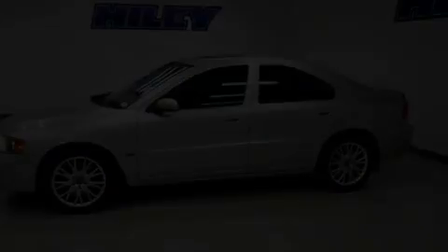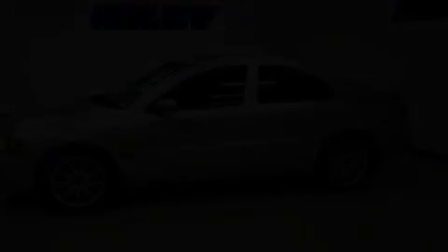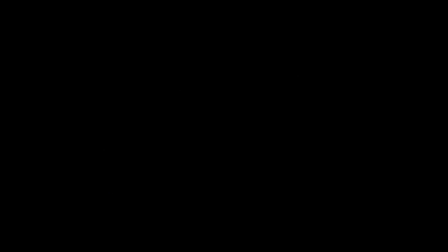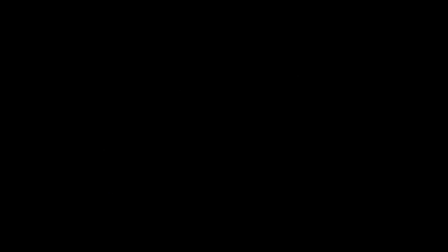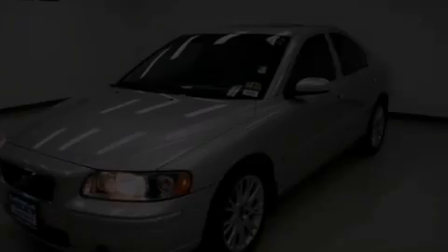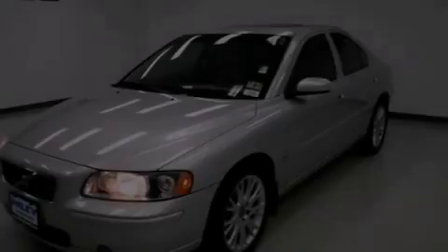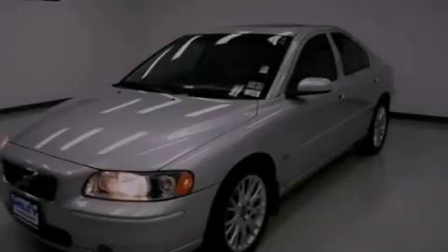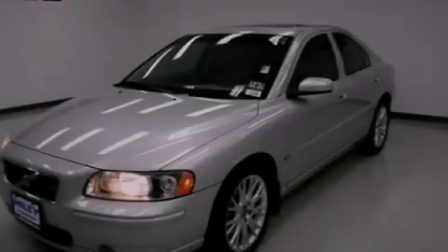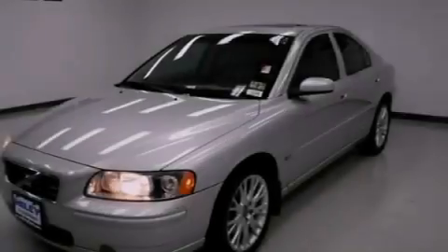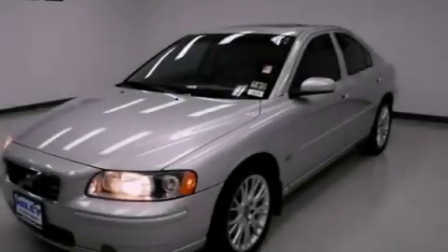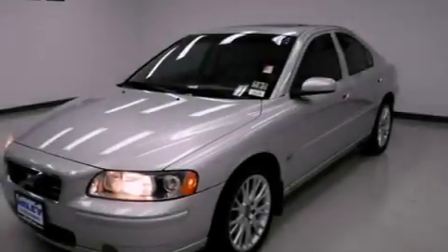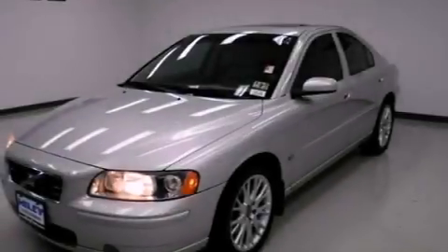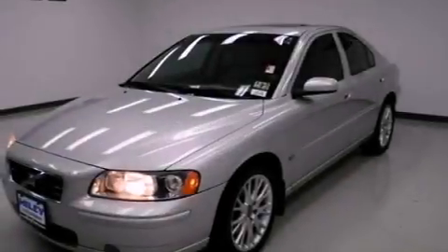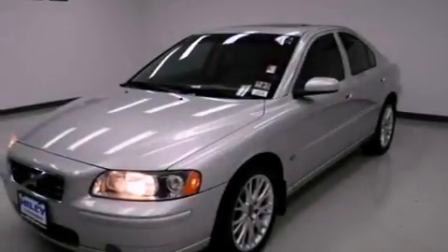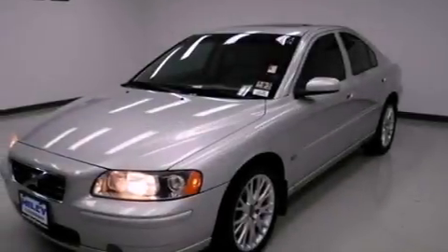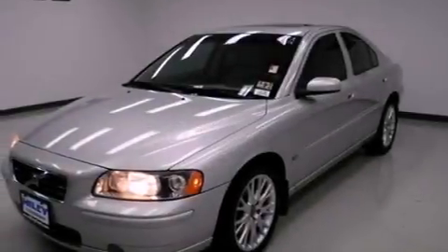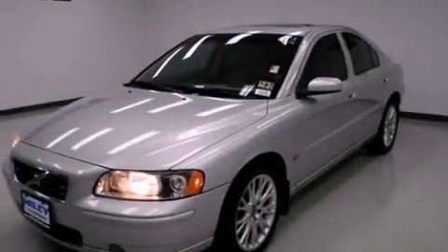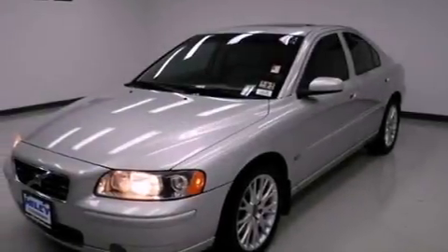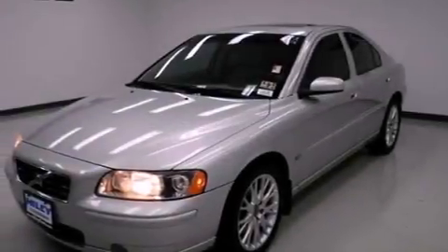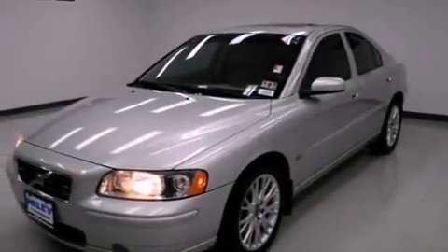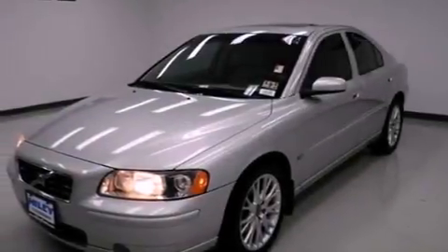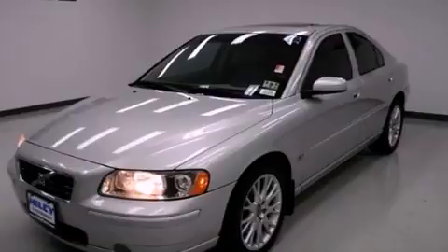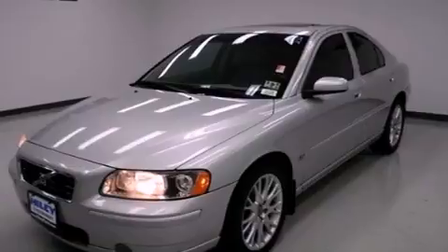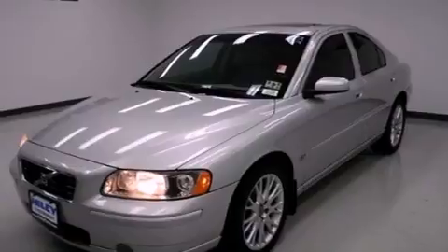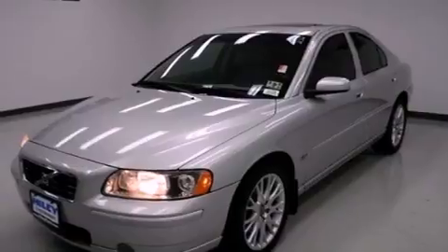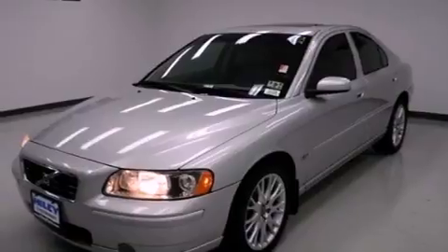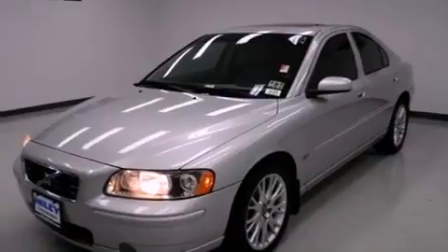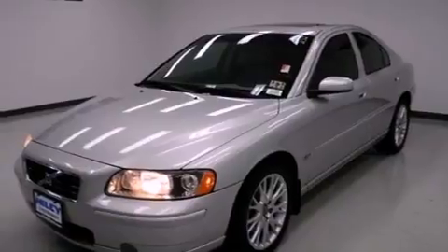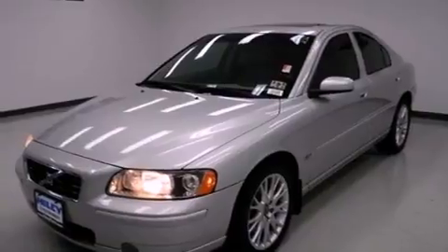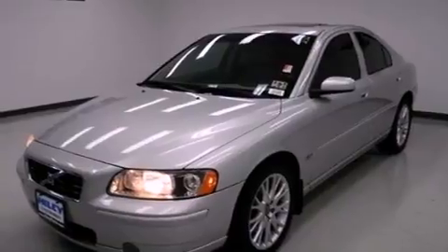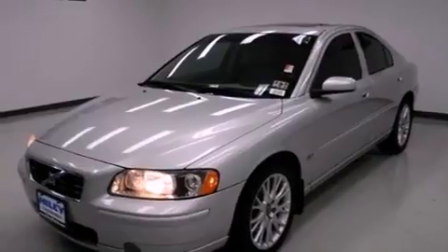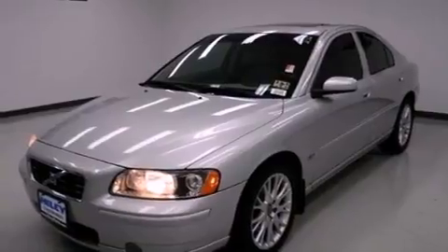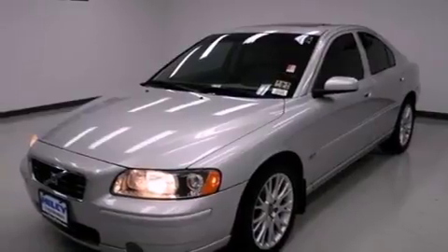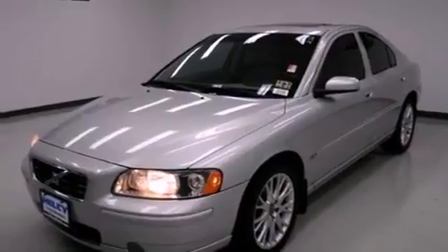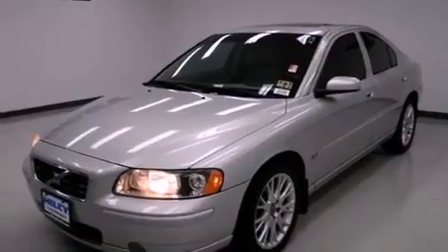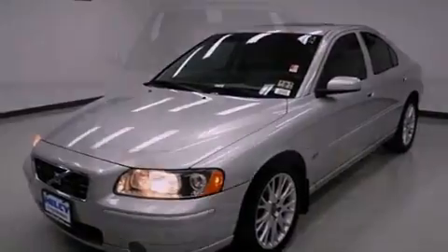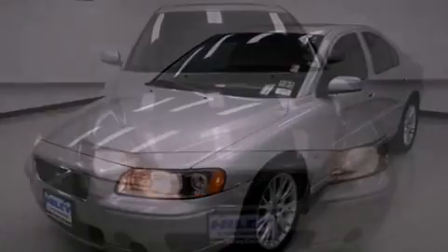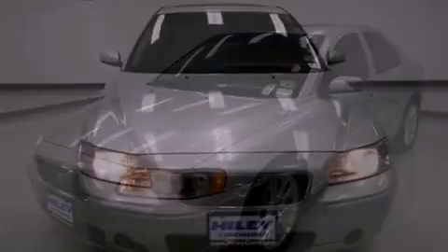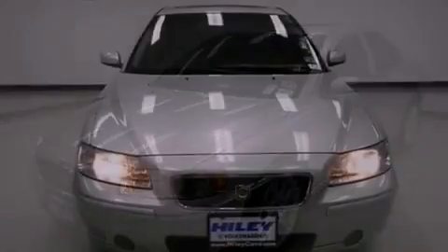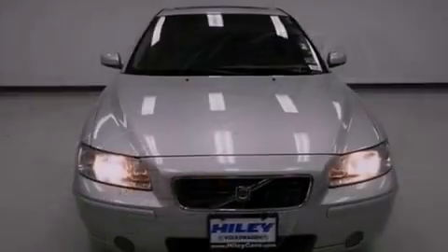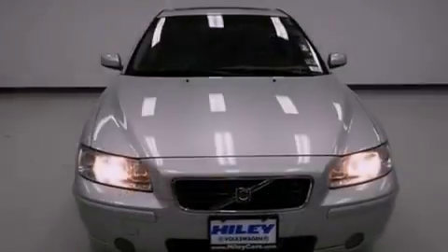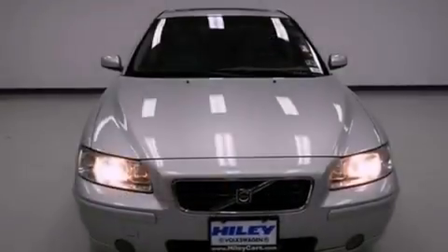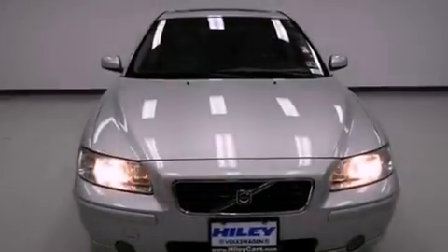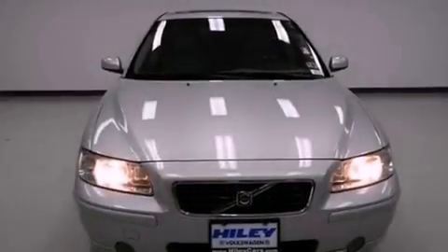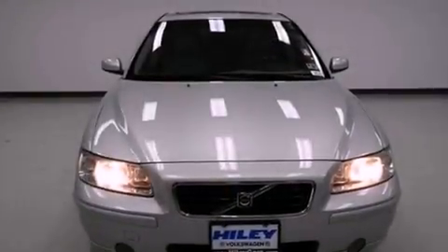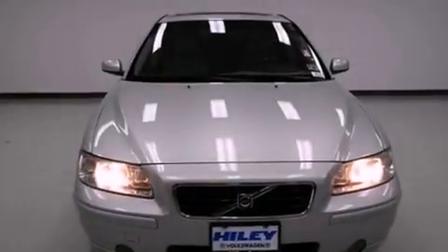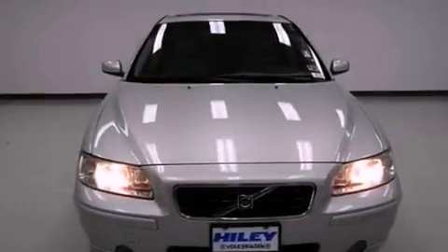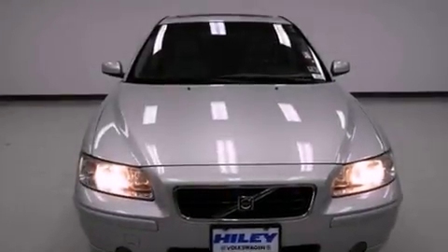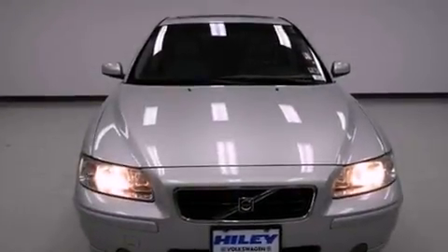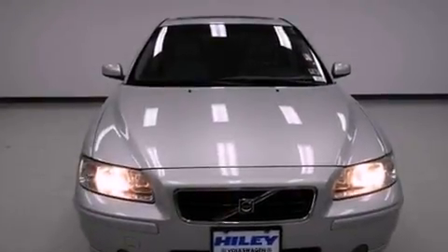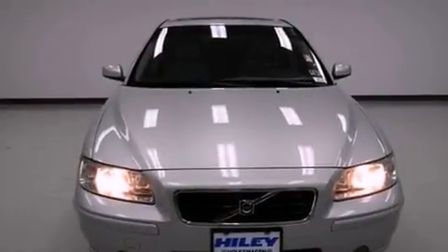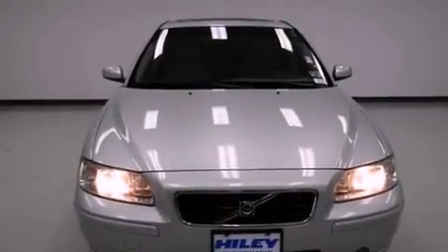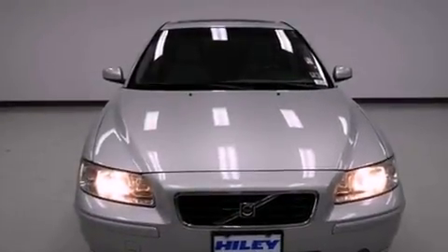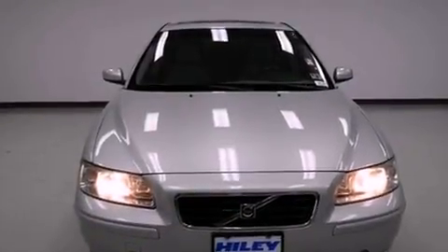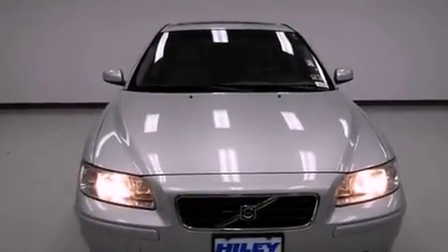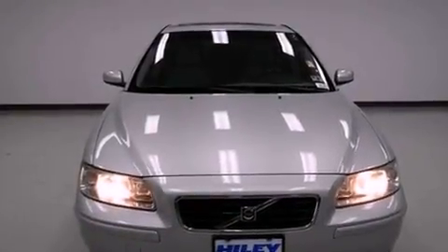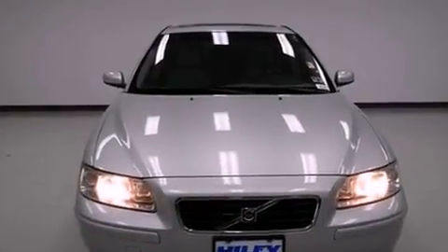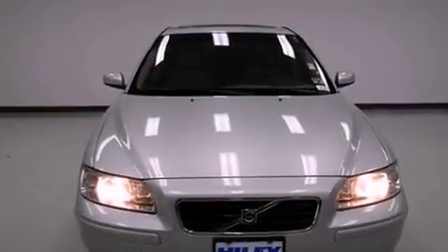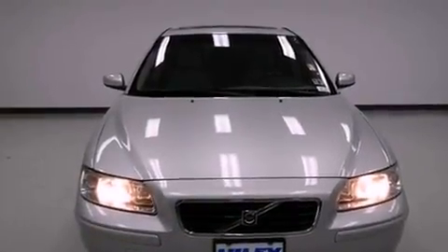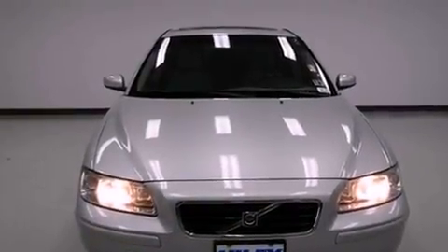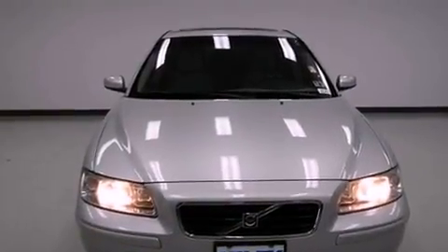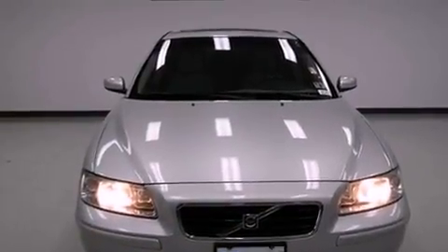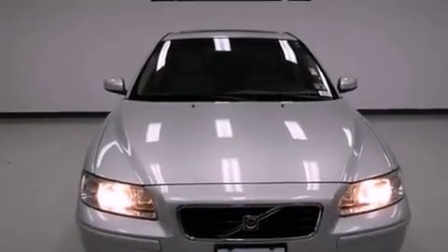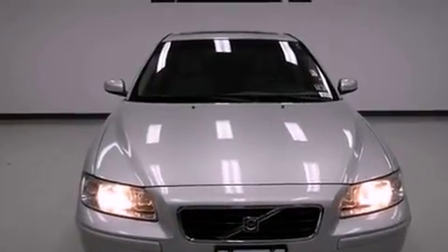Memory settings for the seat's positions so you can recall your favorite alignment with the push of one button. Dual power seats and a turbocharger.